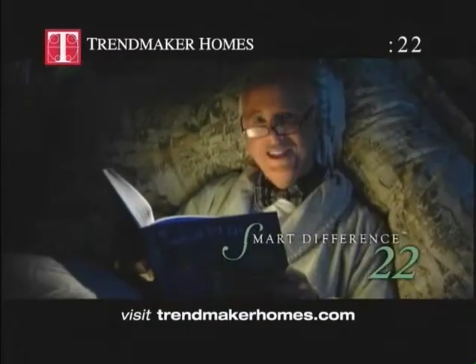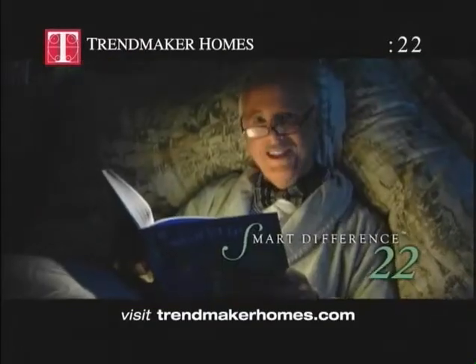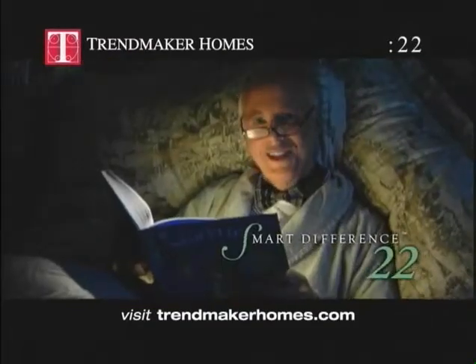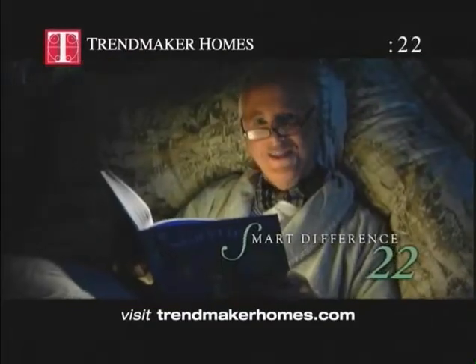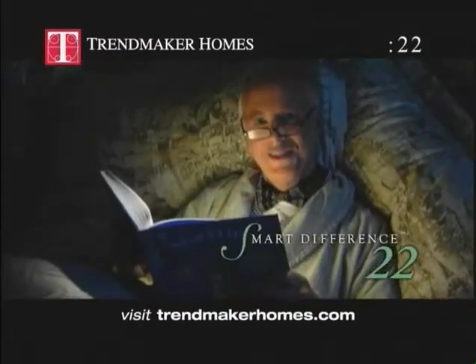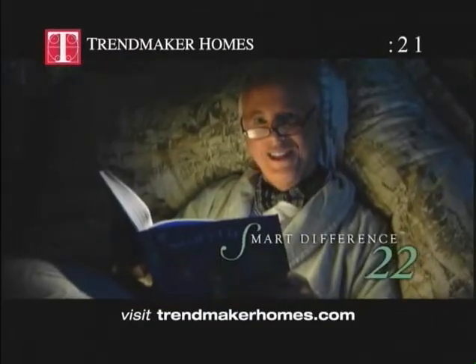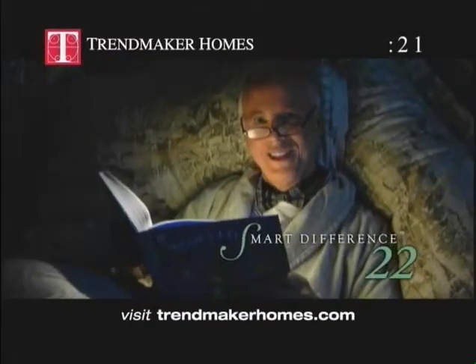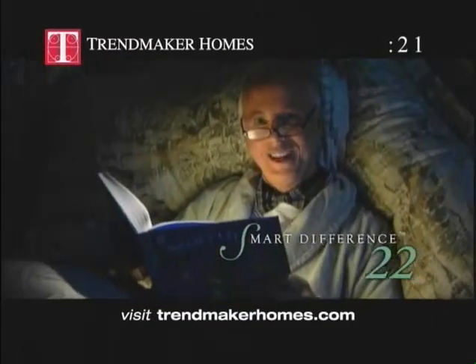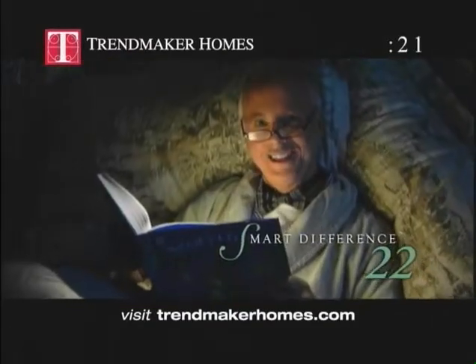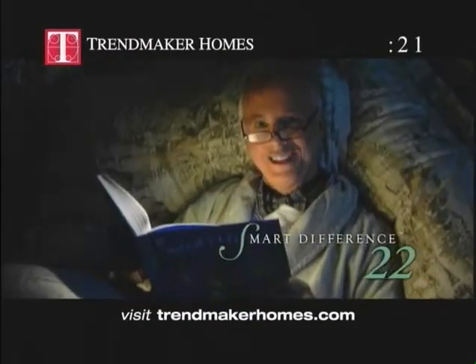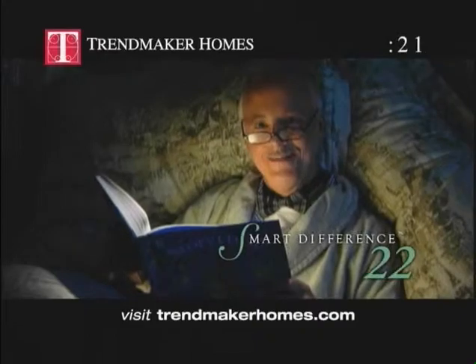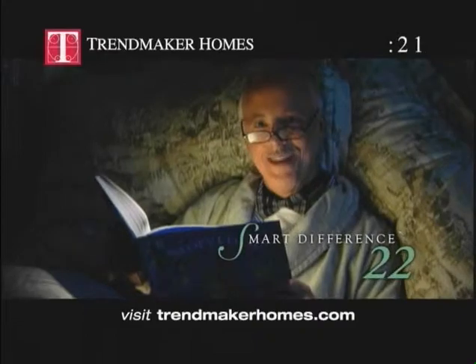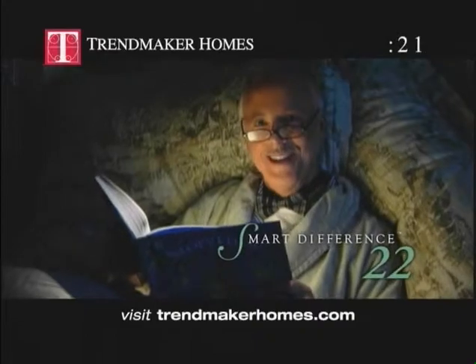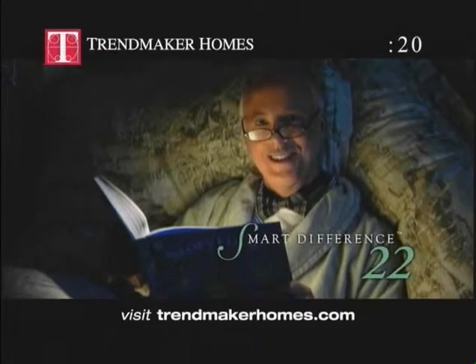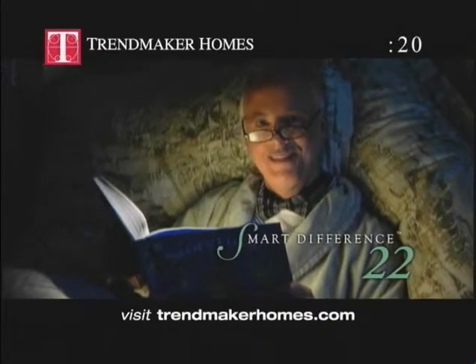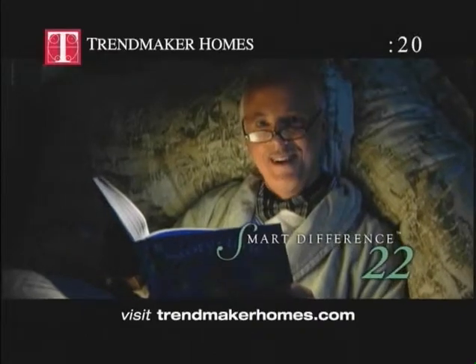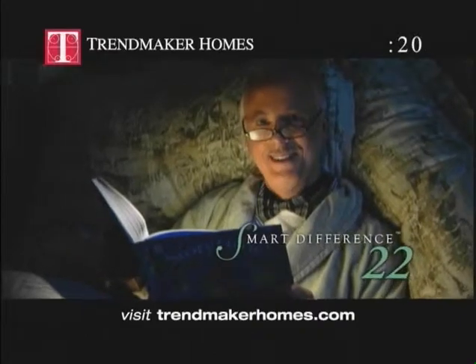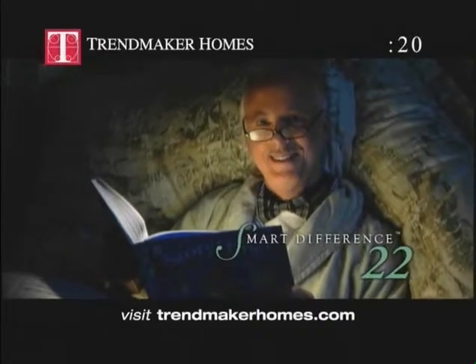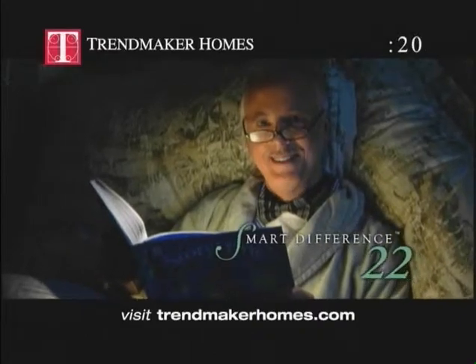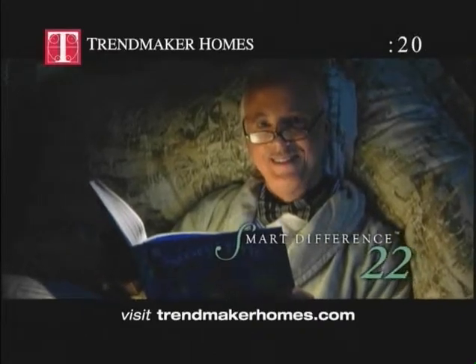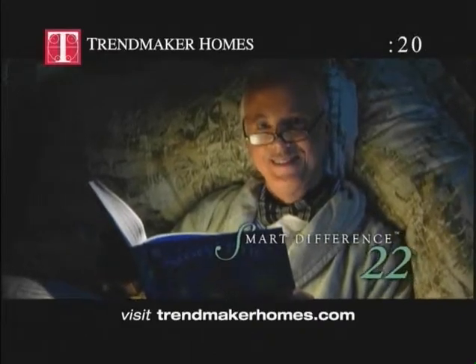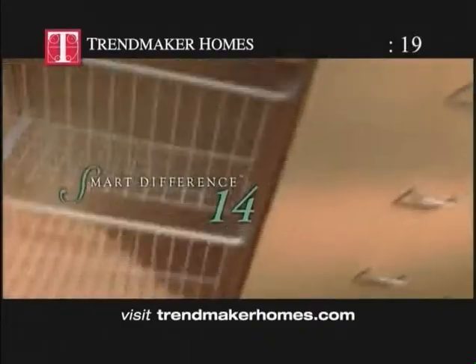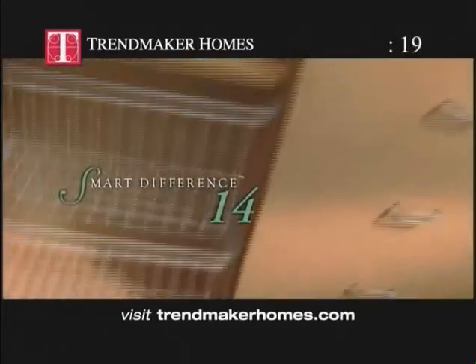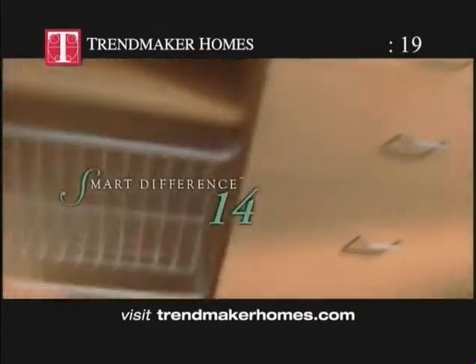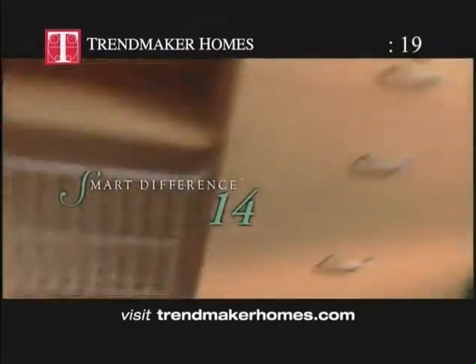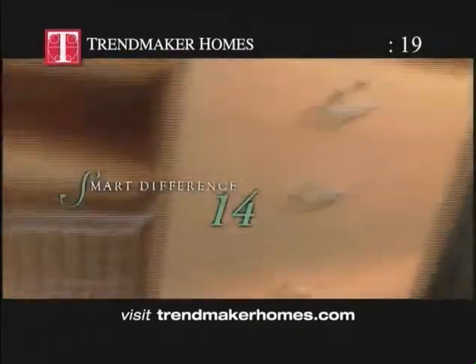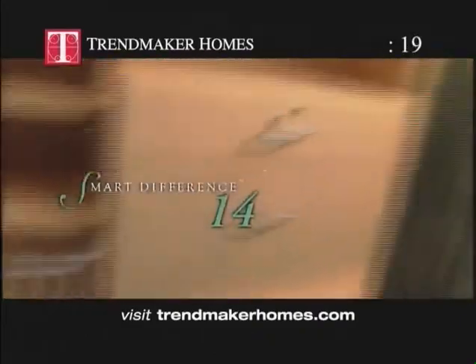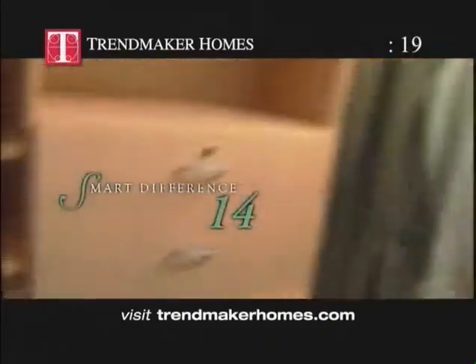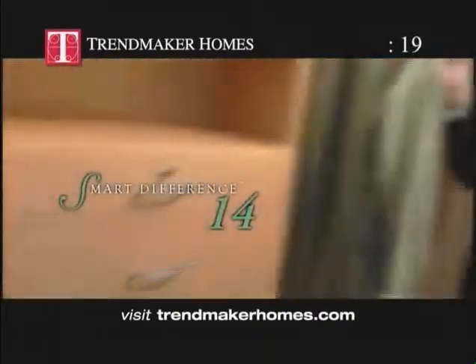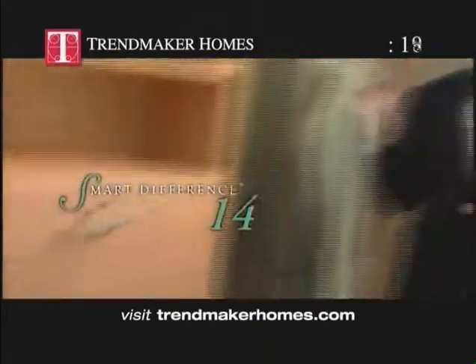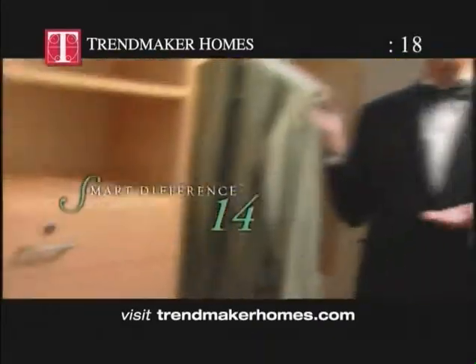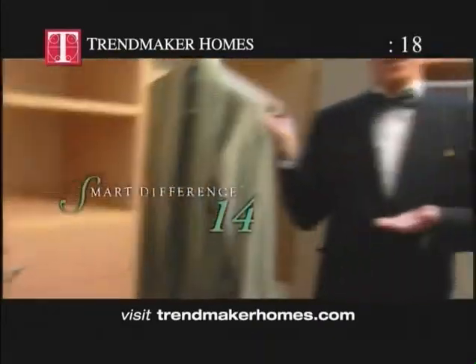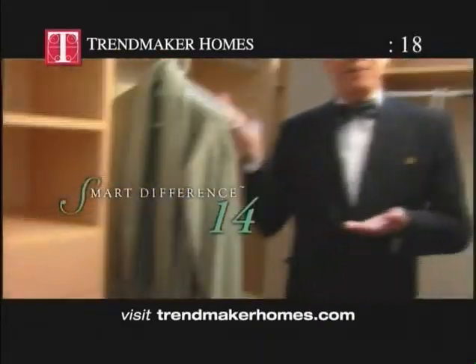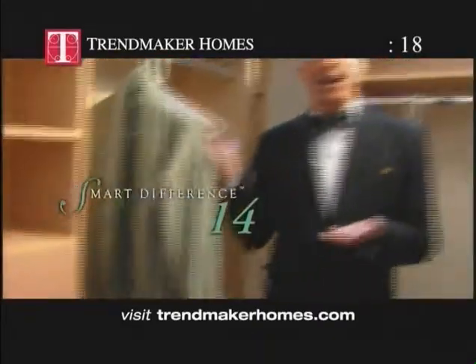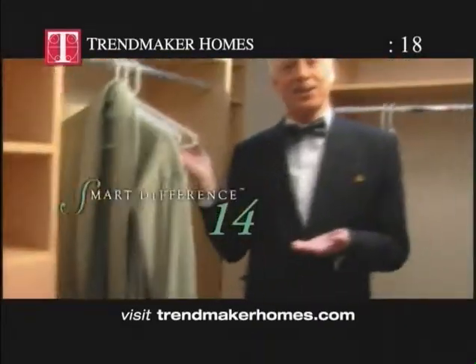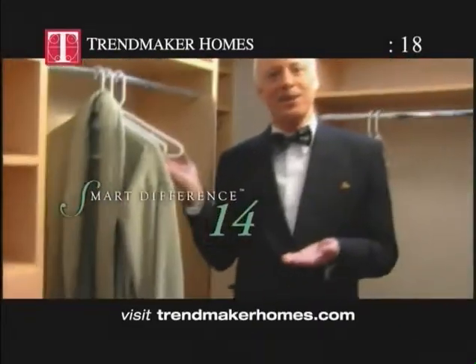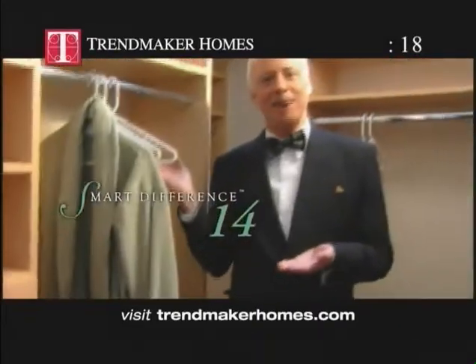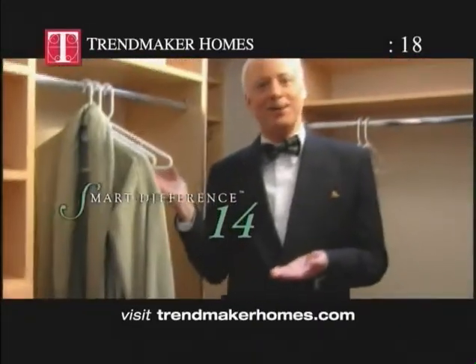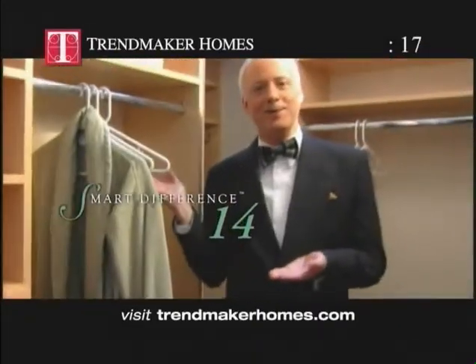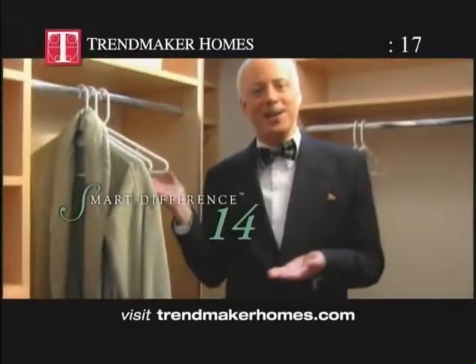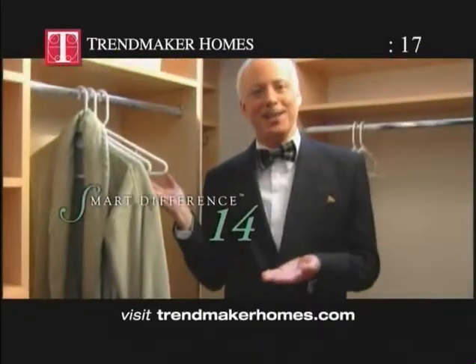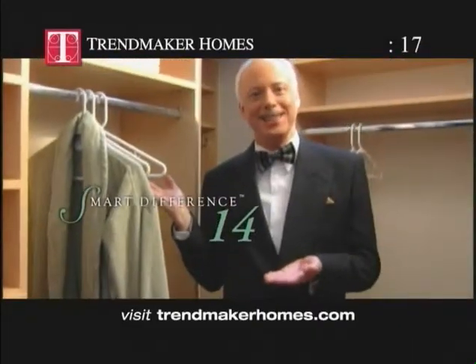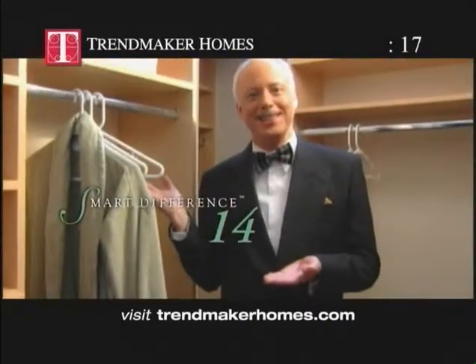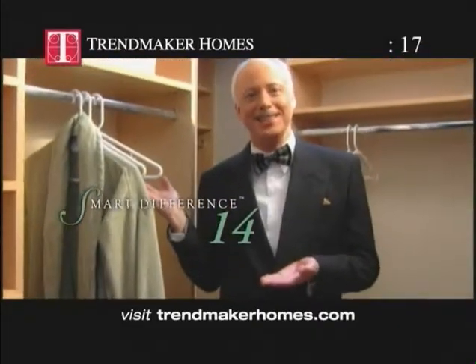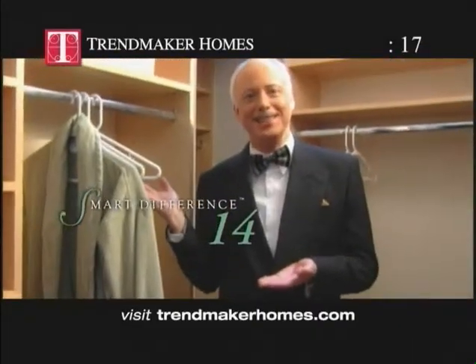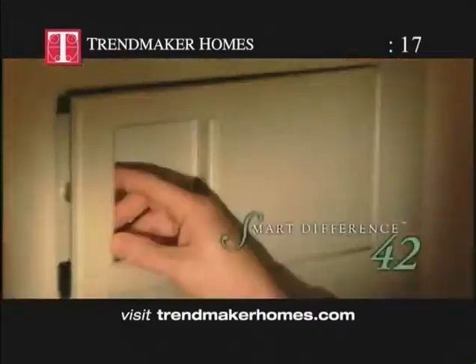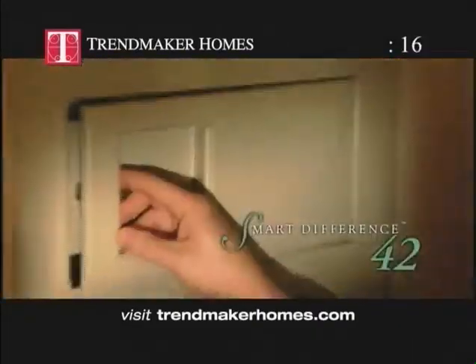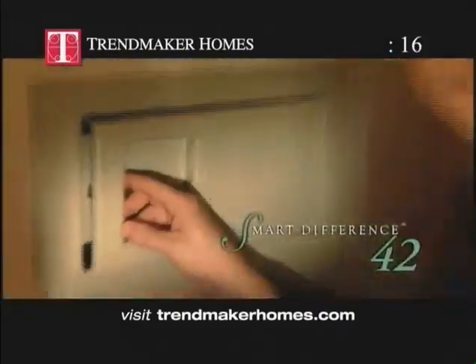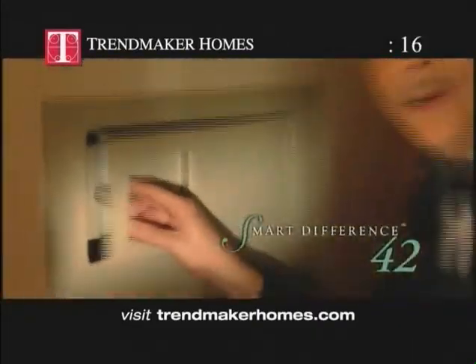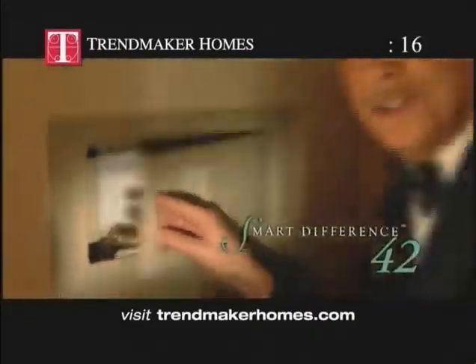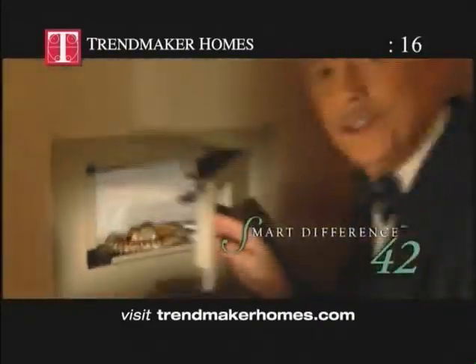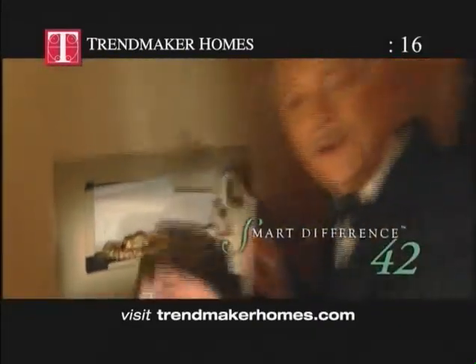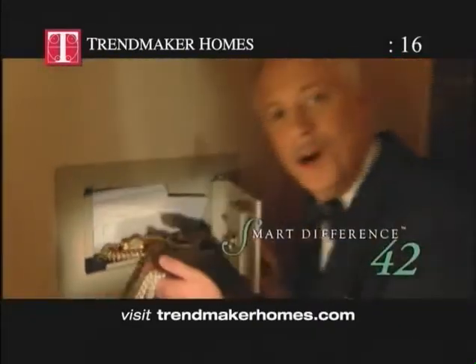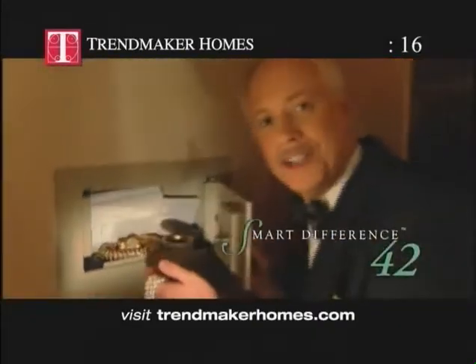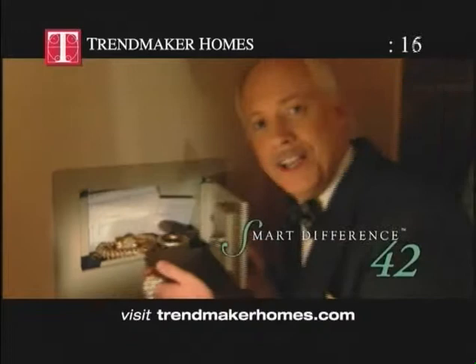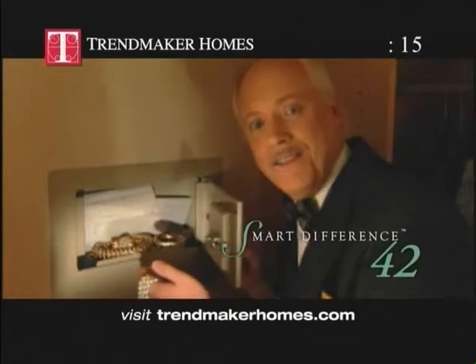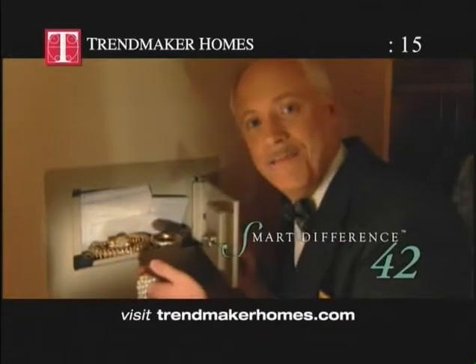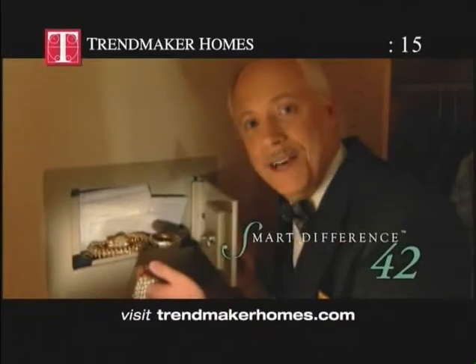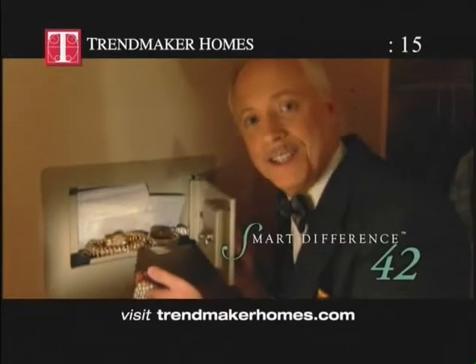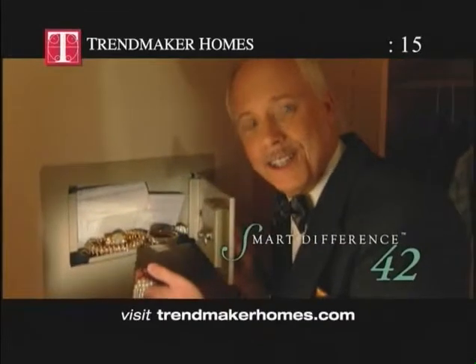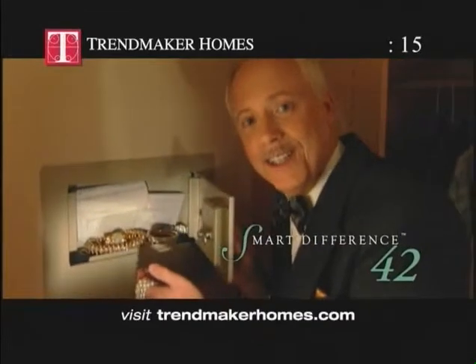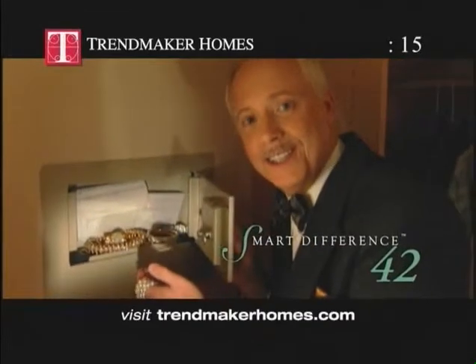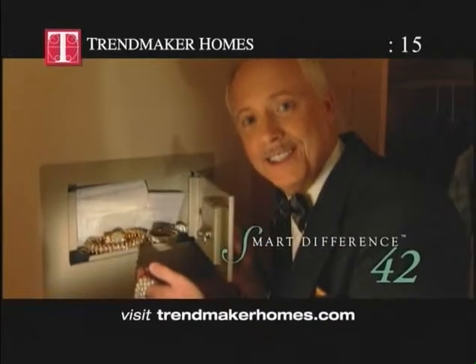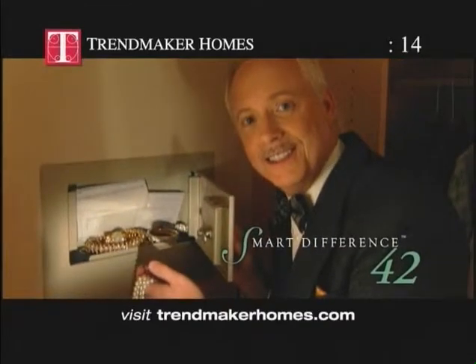Recessed reading lights in Master Bedroom. Built-in closet systems in Master Bedroom closets. Personal wall safe in Master Closet.